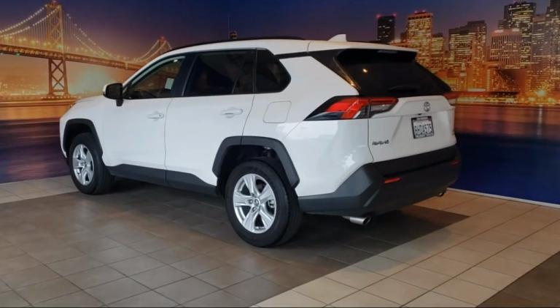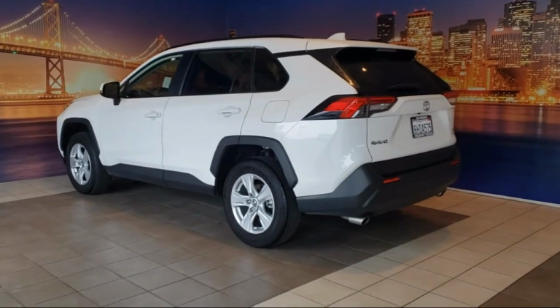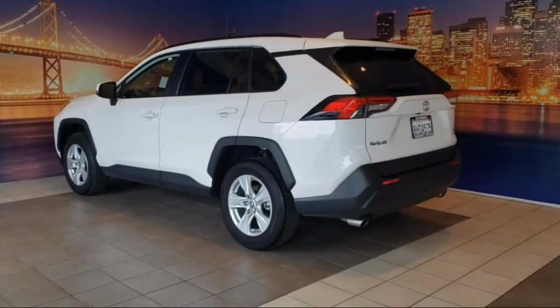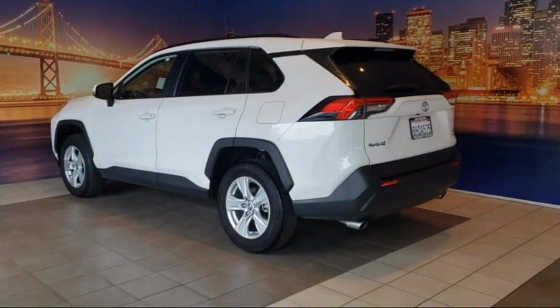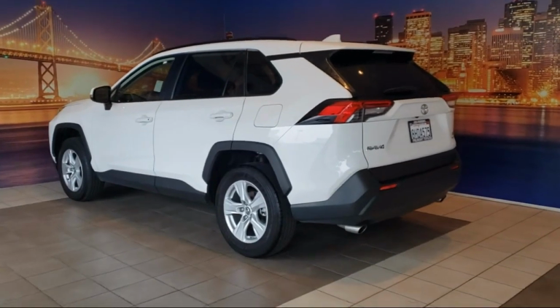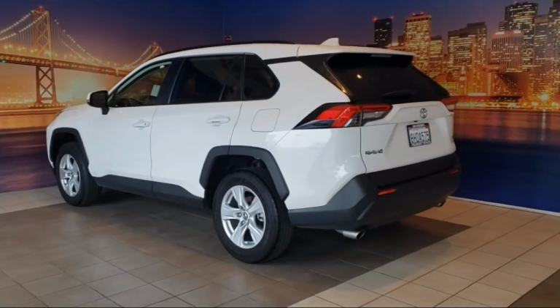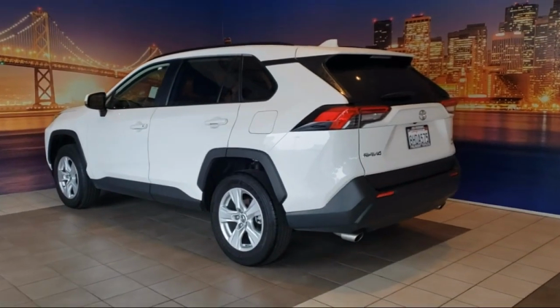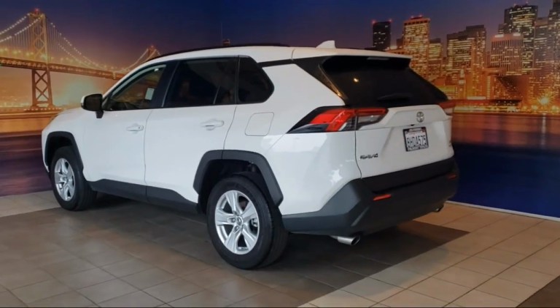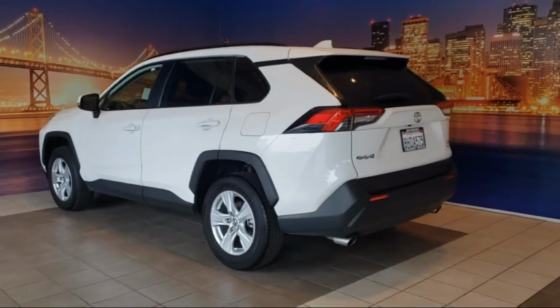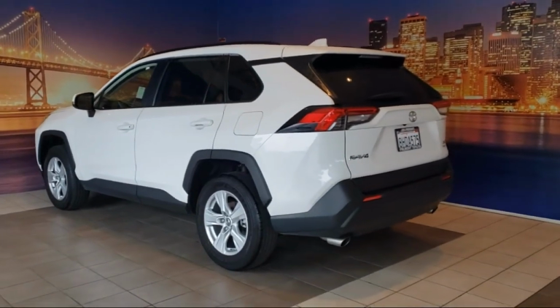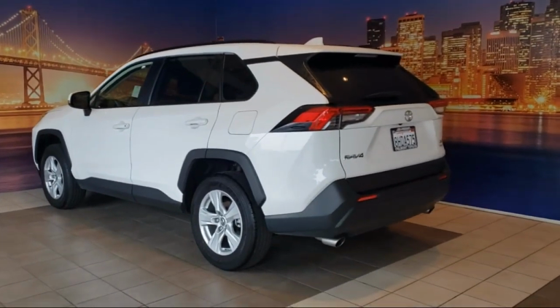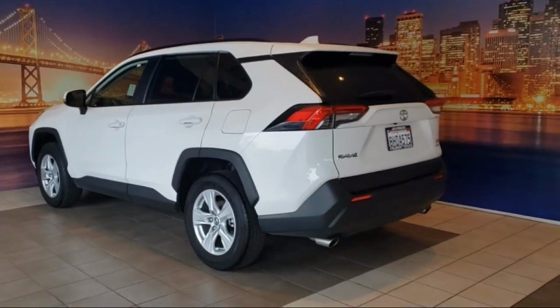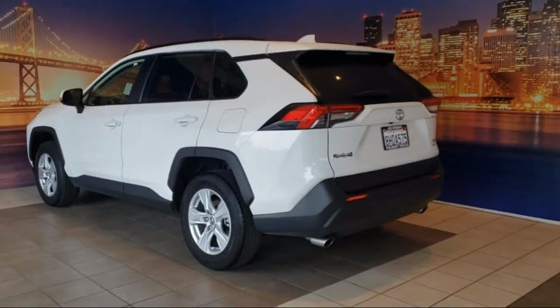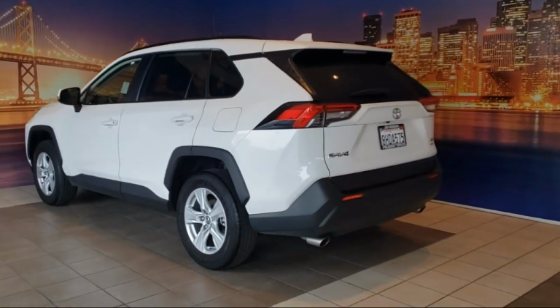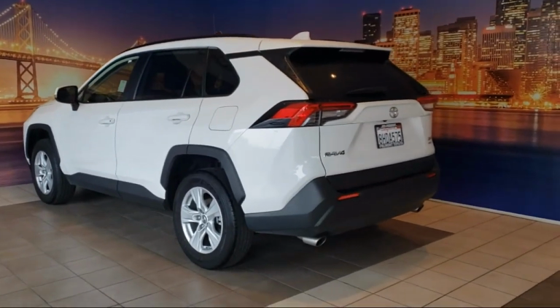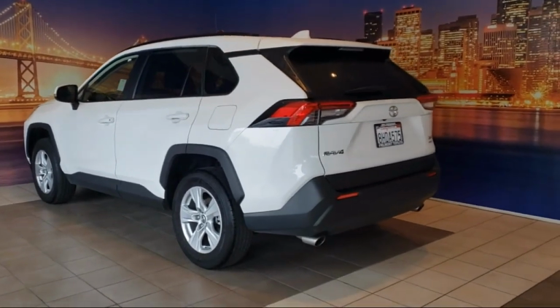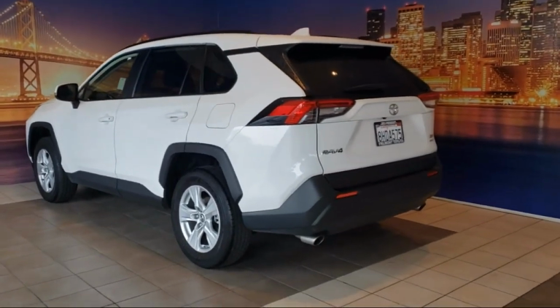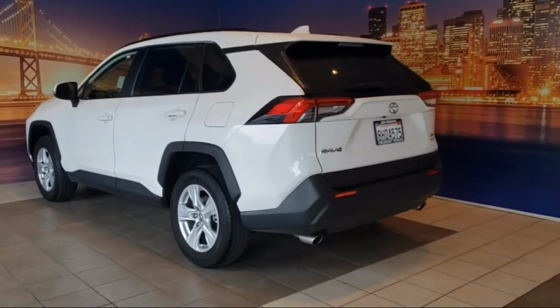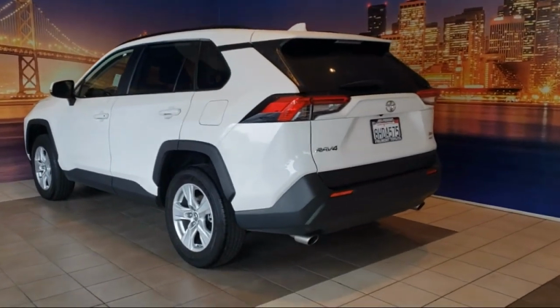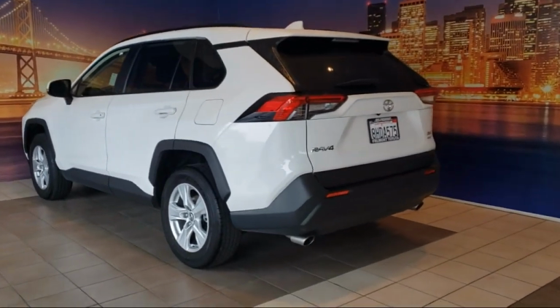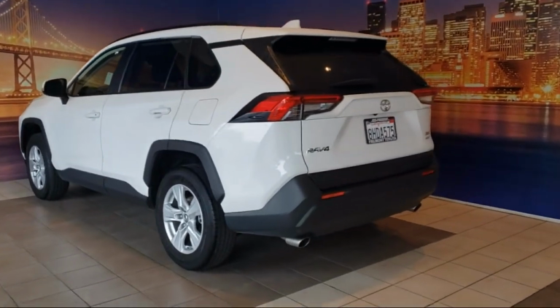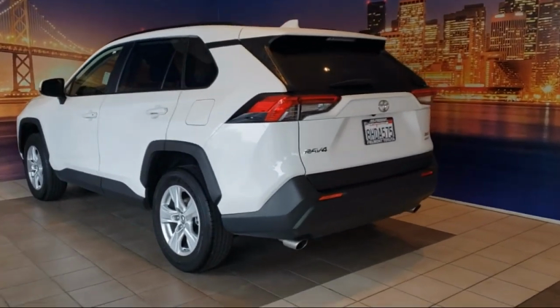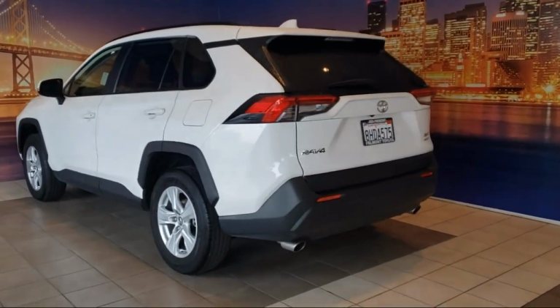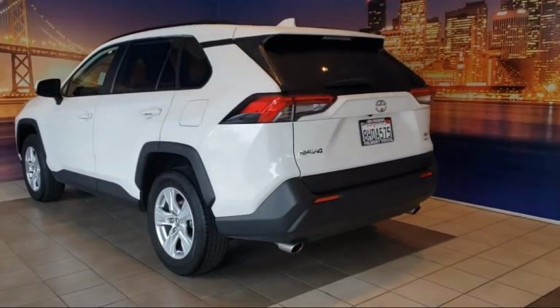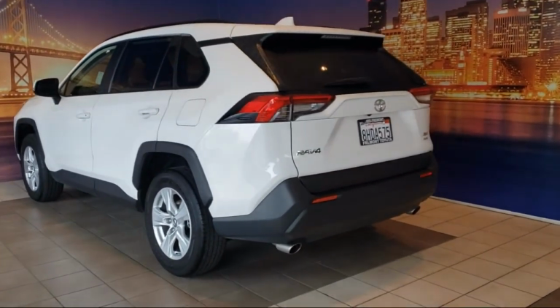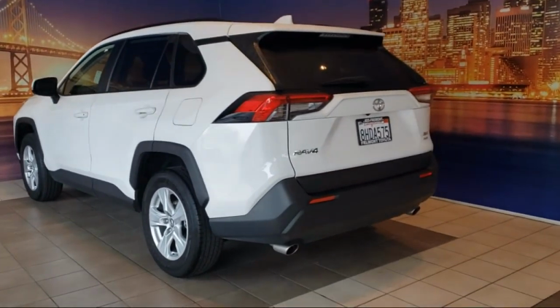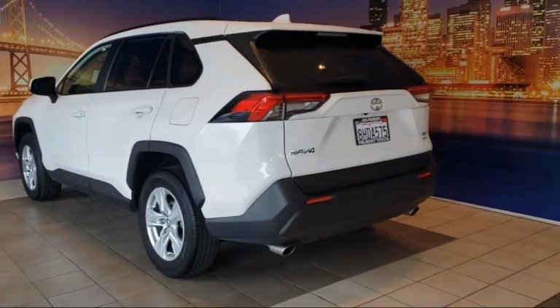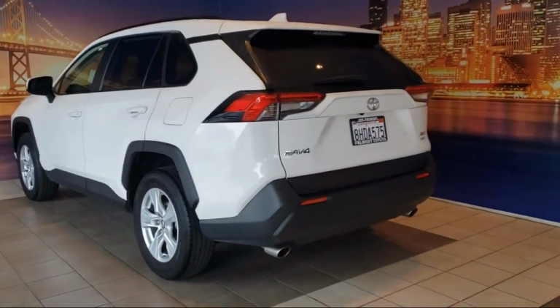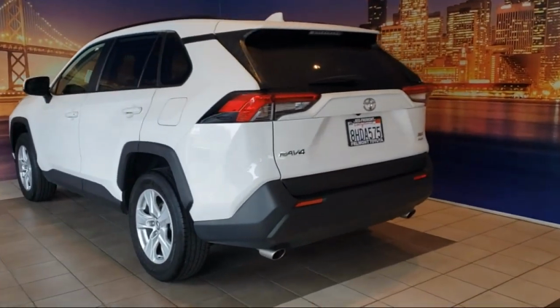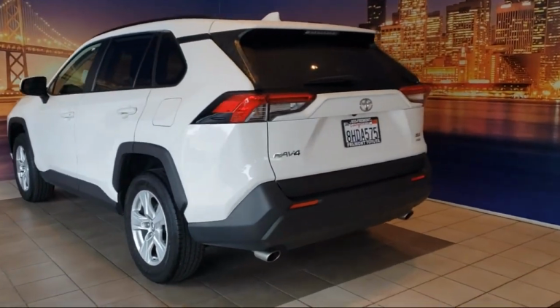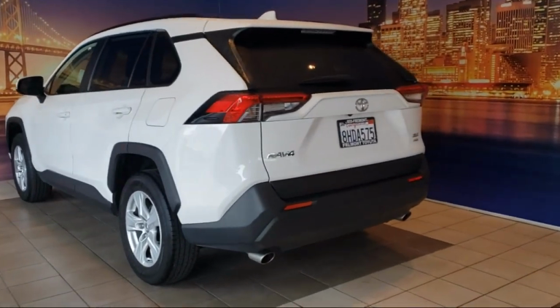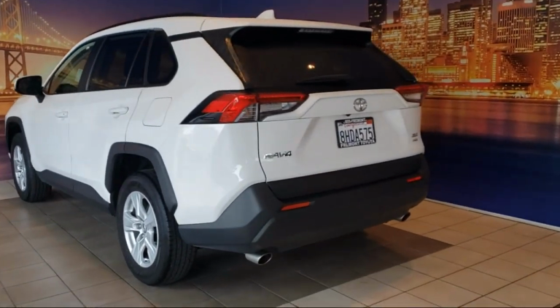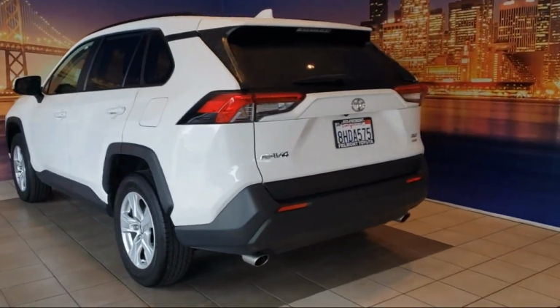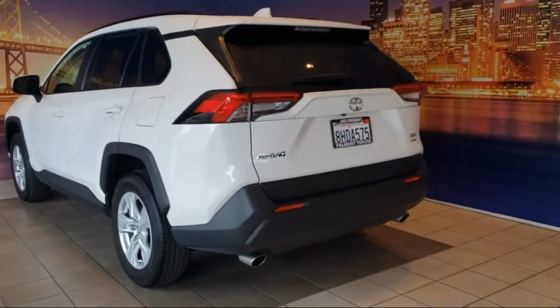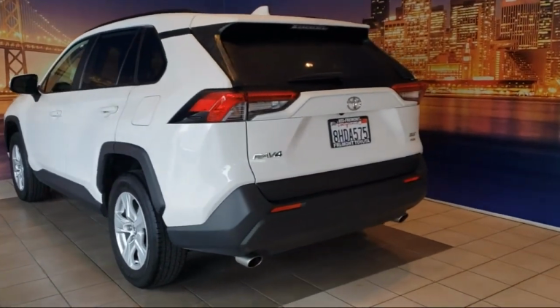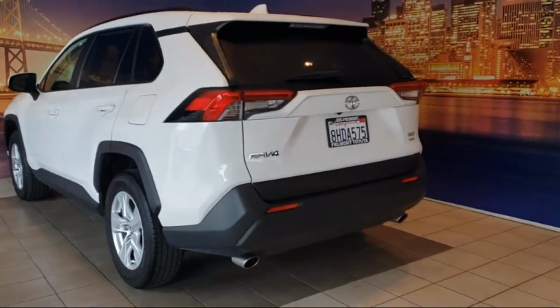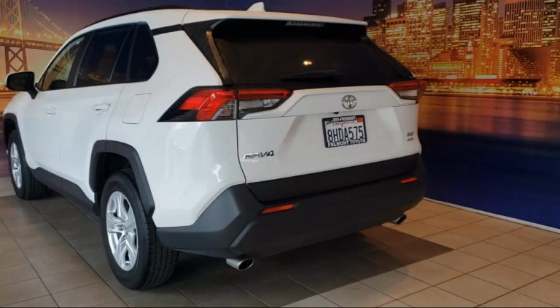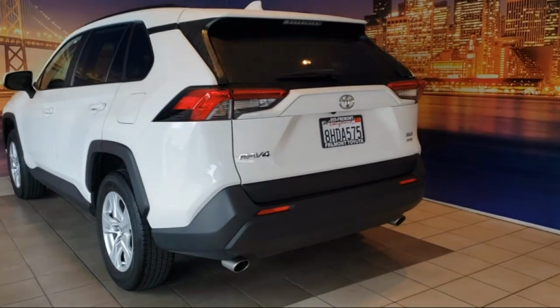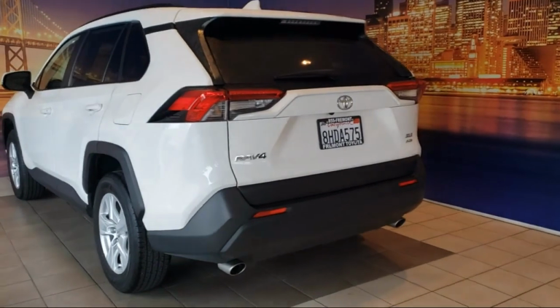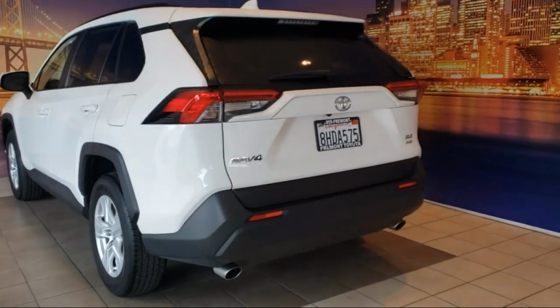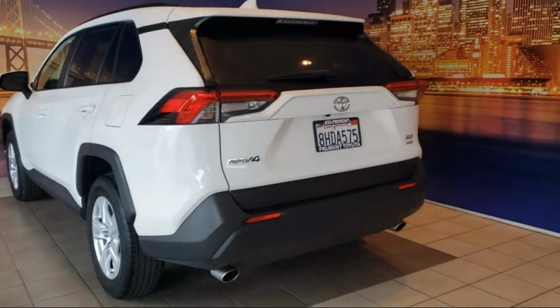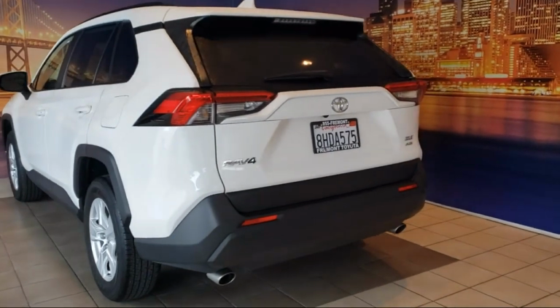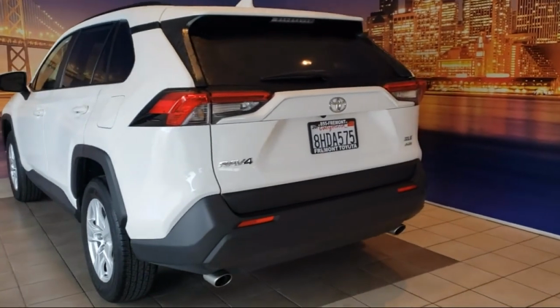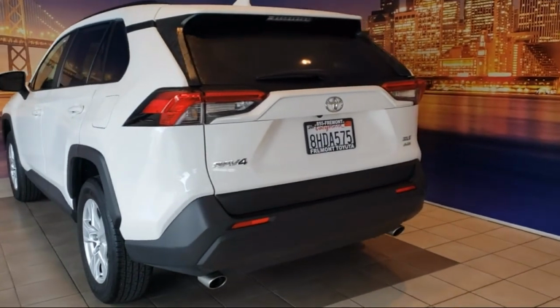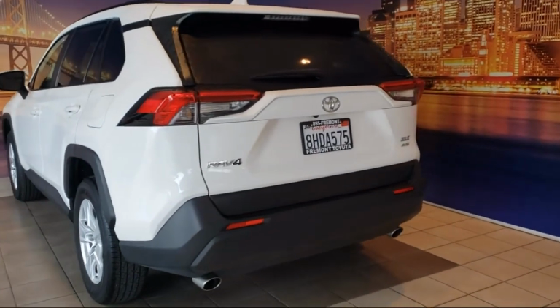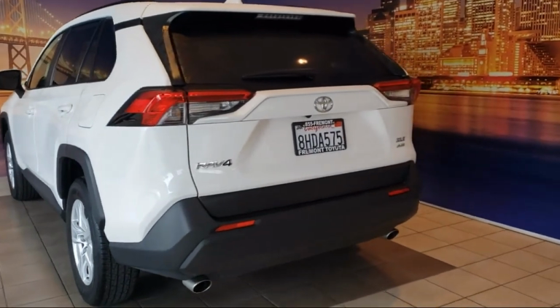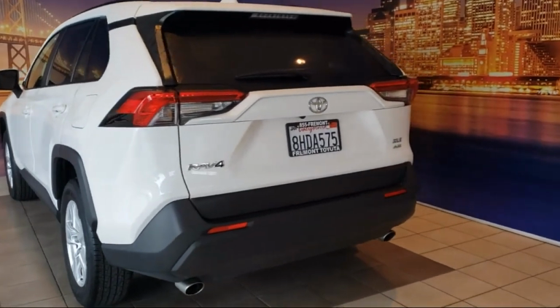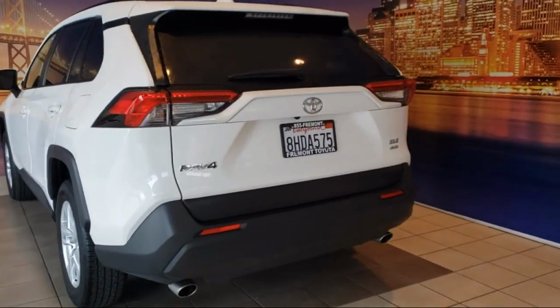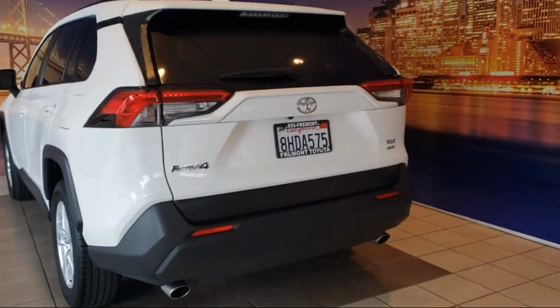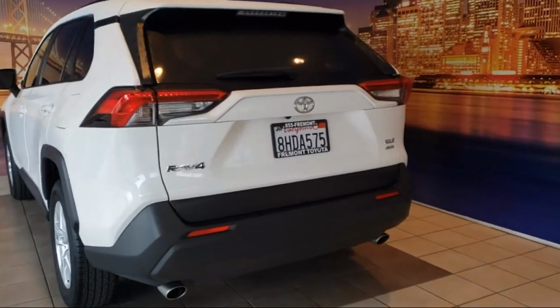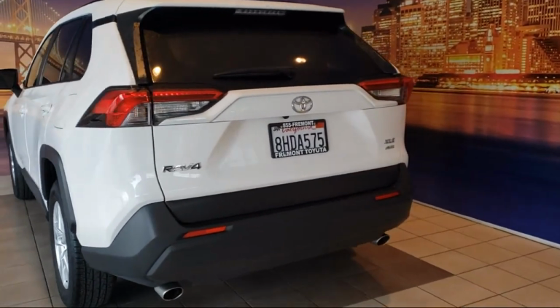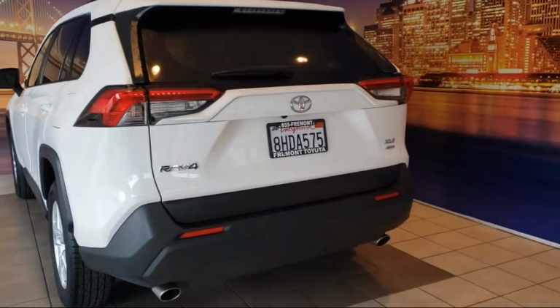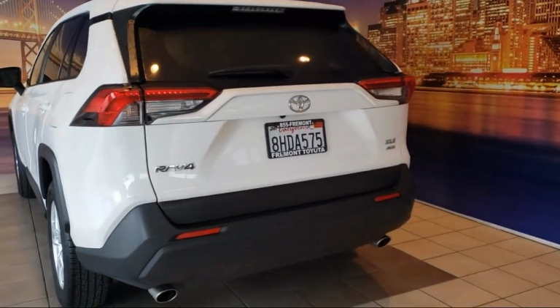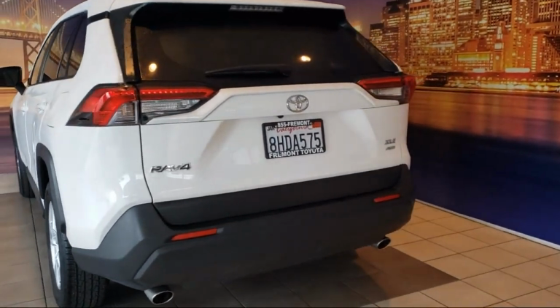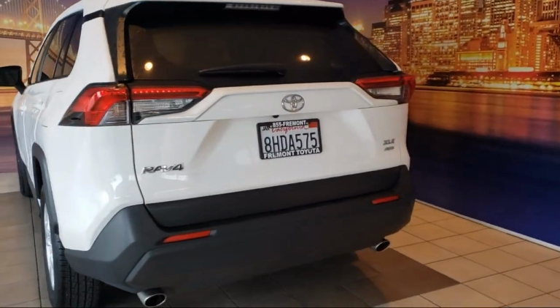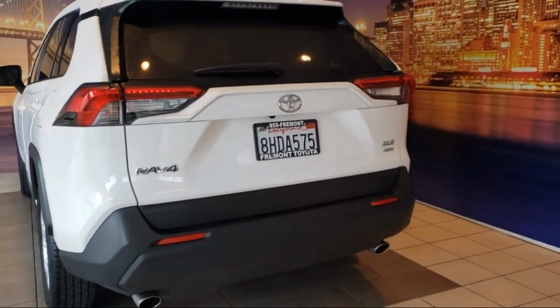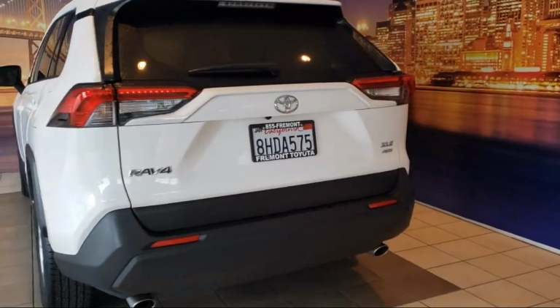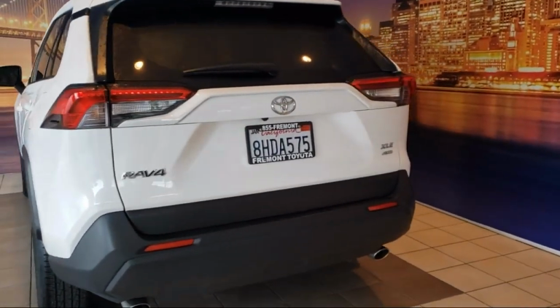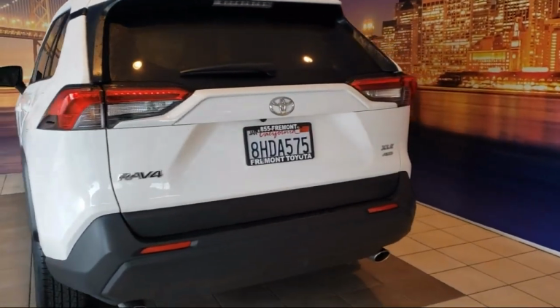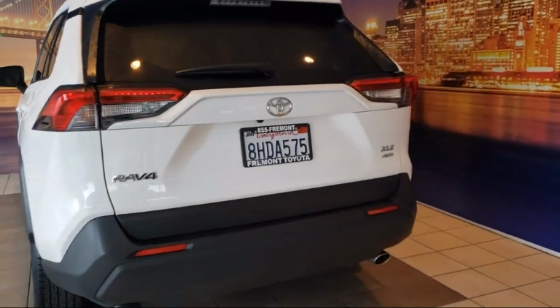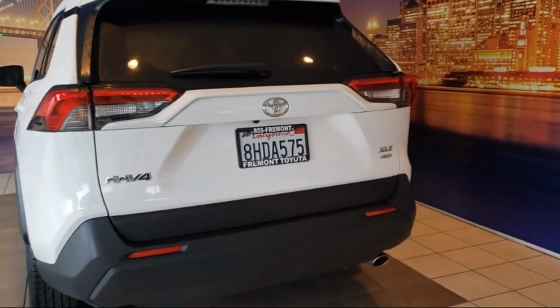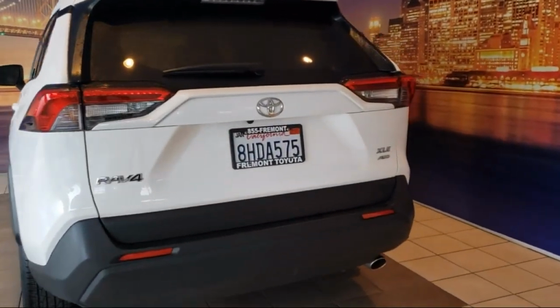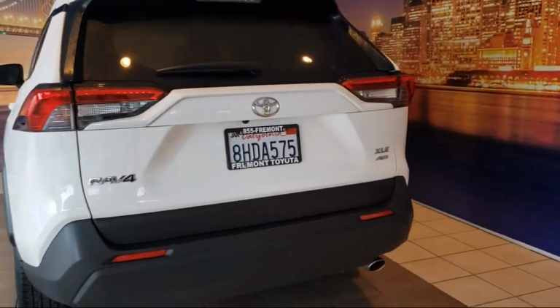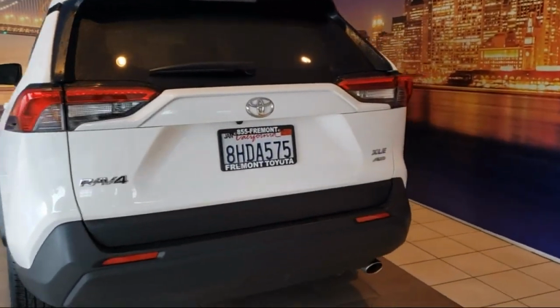Heated door mirrors, auto high-beam headlight control, Pentune 3.0 audio system, fully automatic headlights, and has less than 20,000 miles on the odometer.